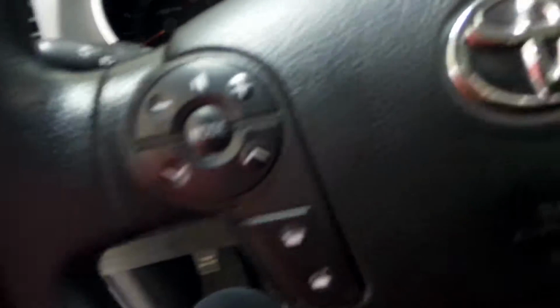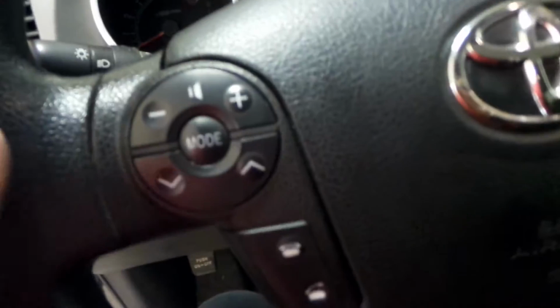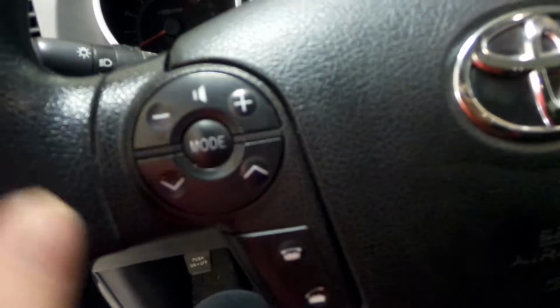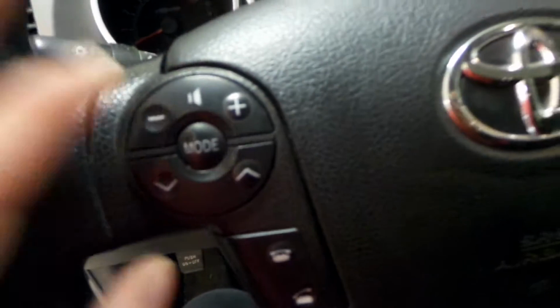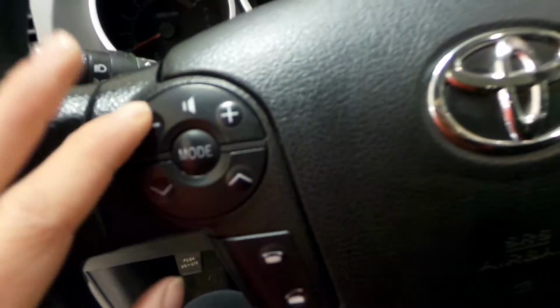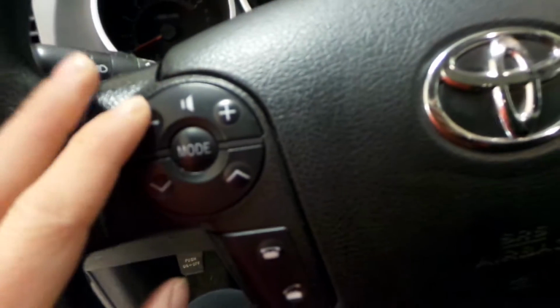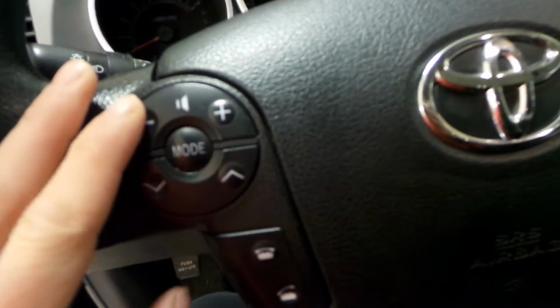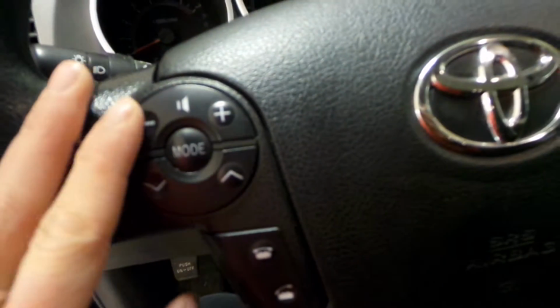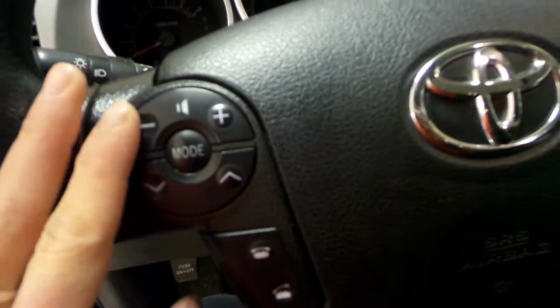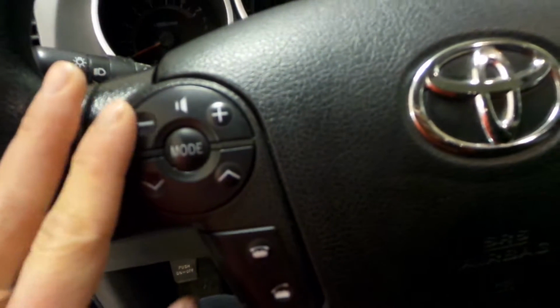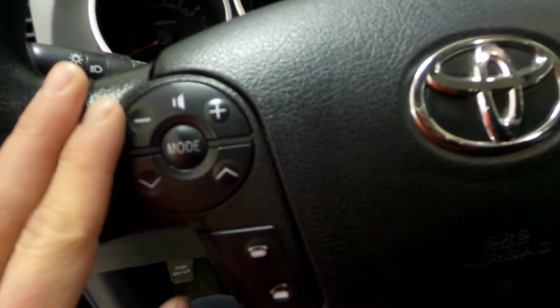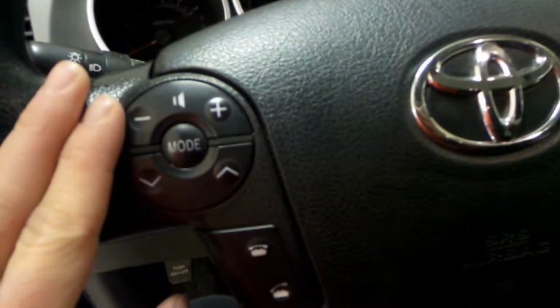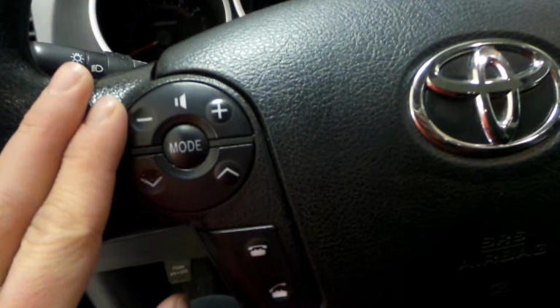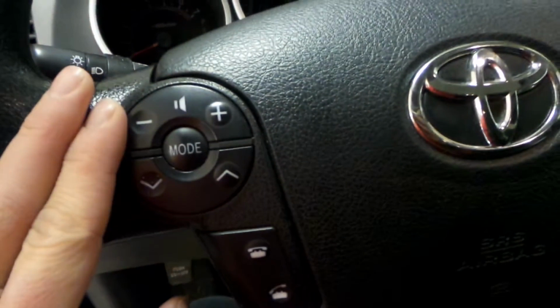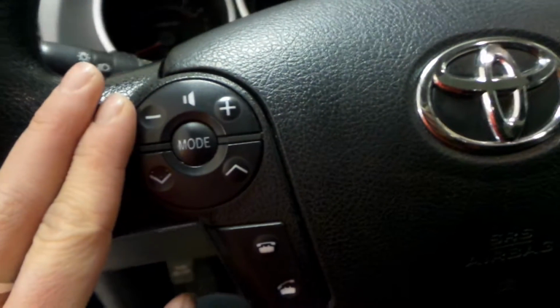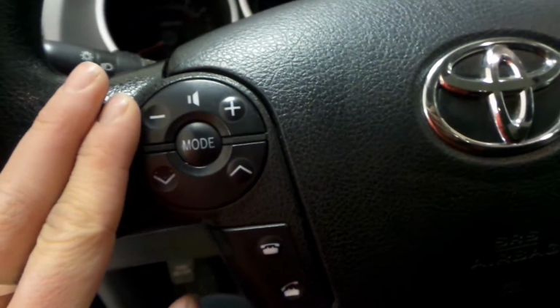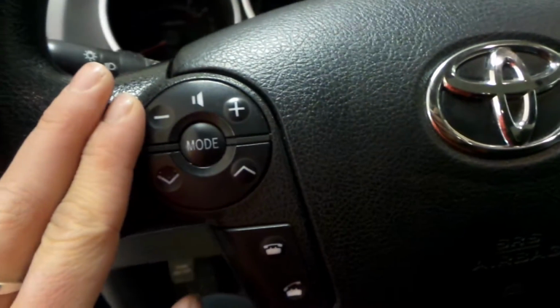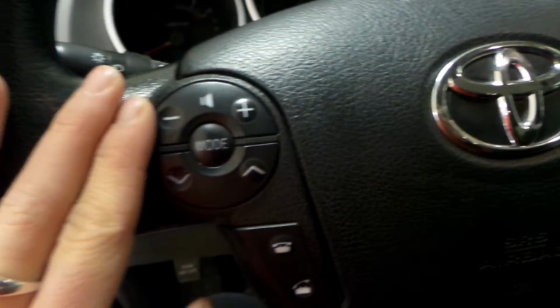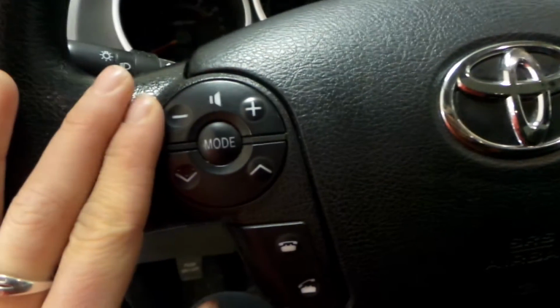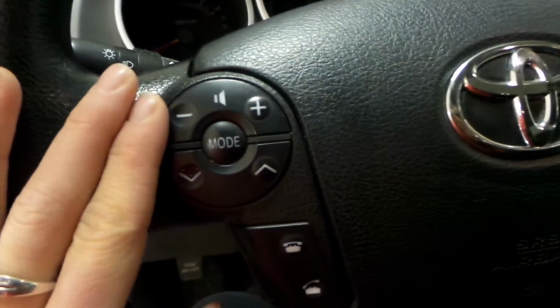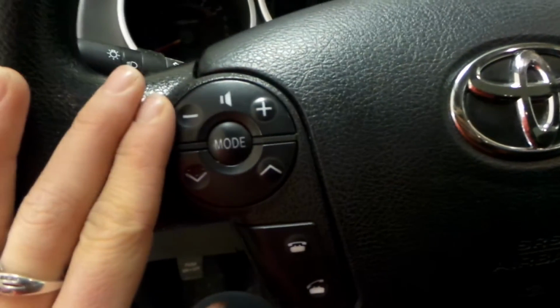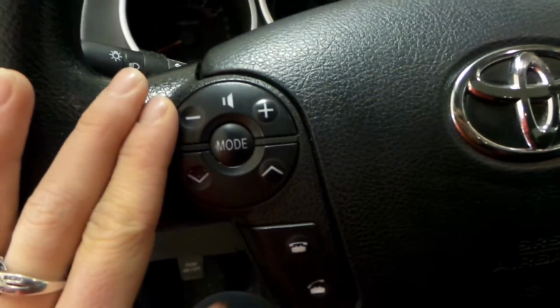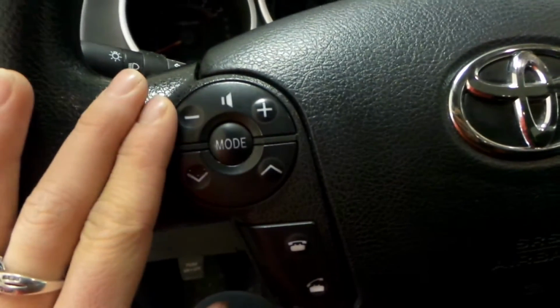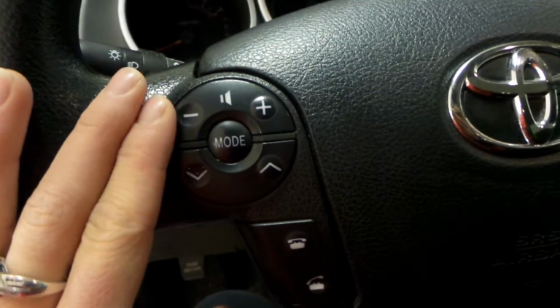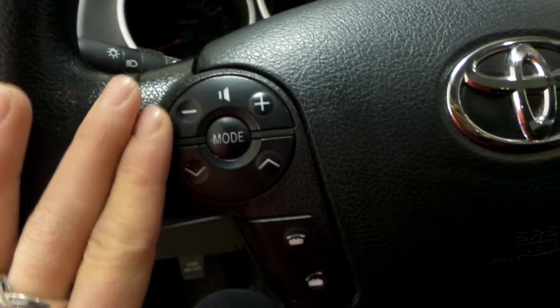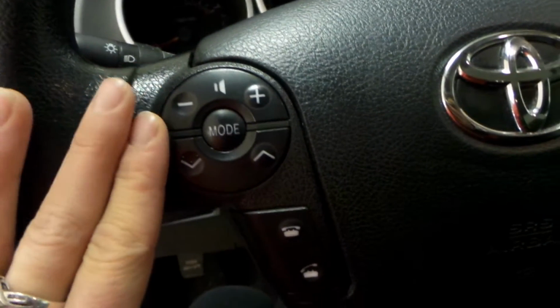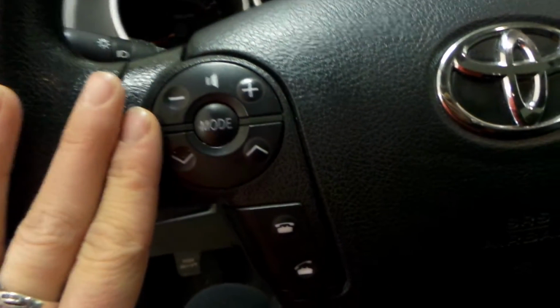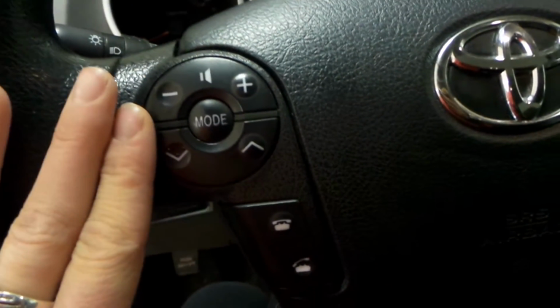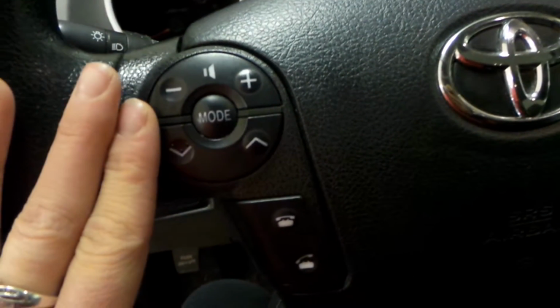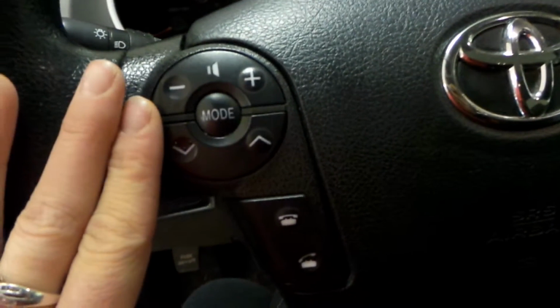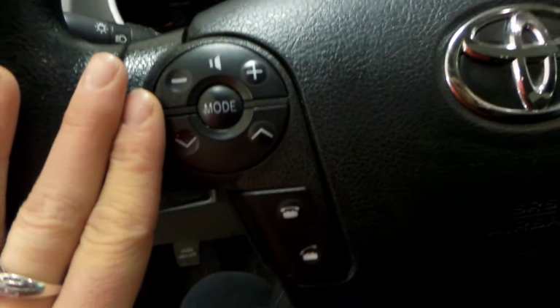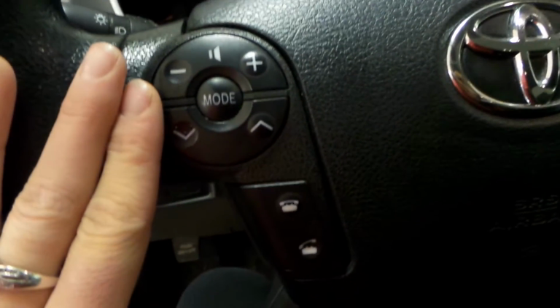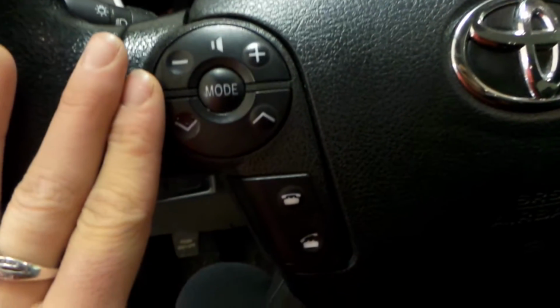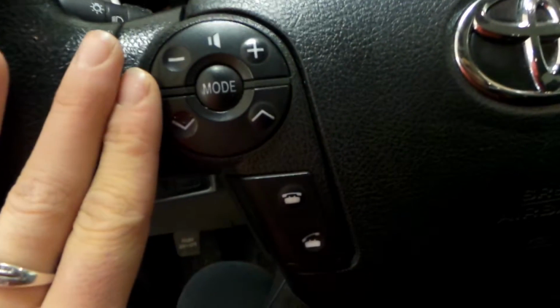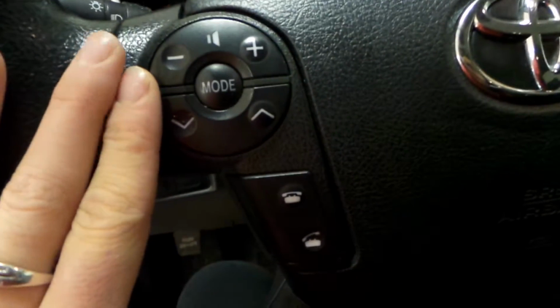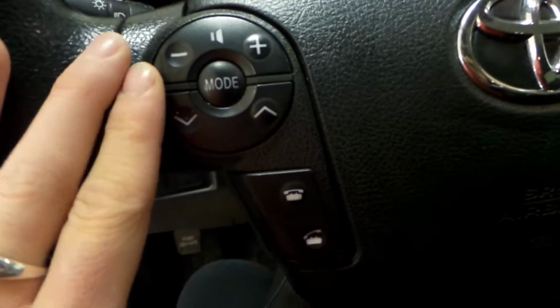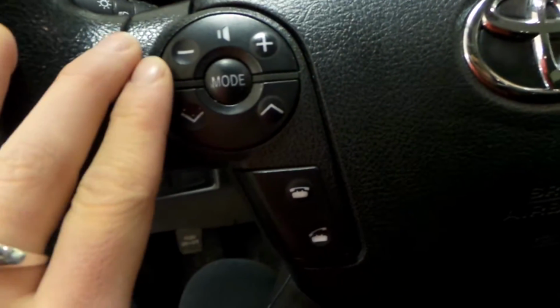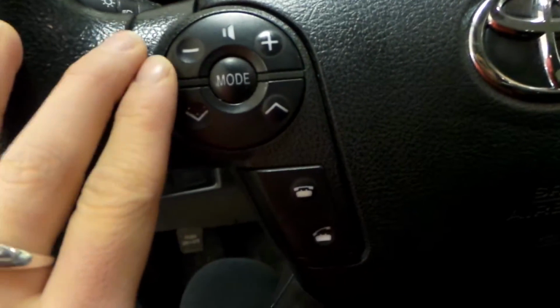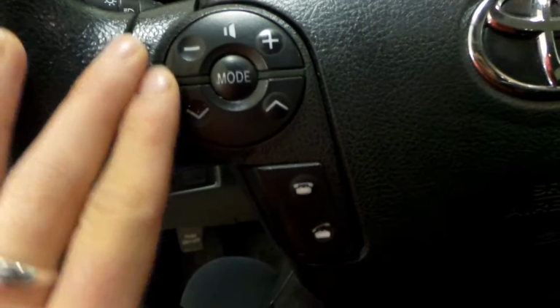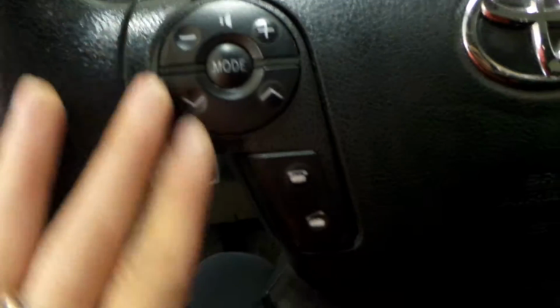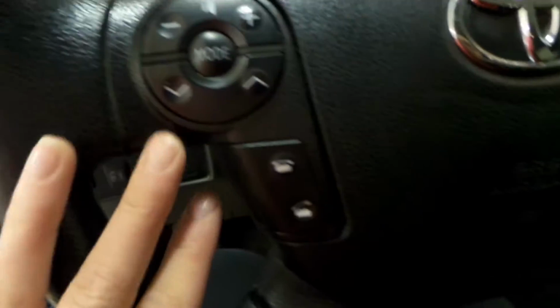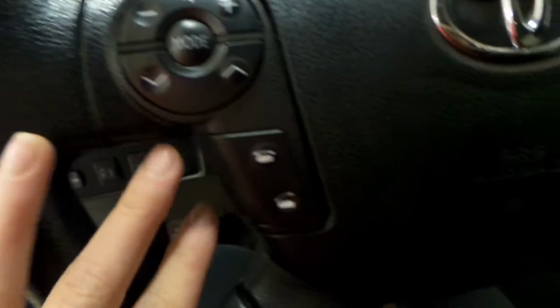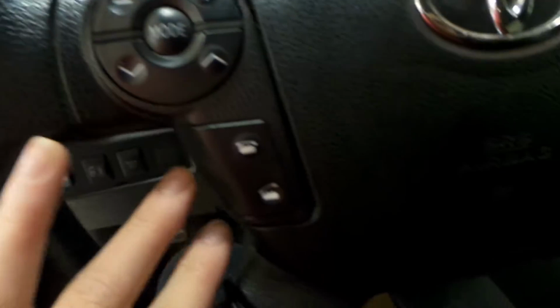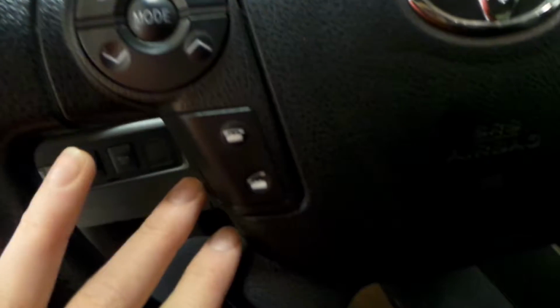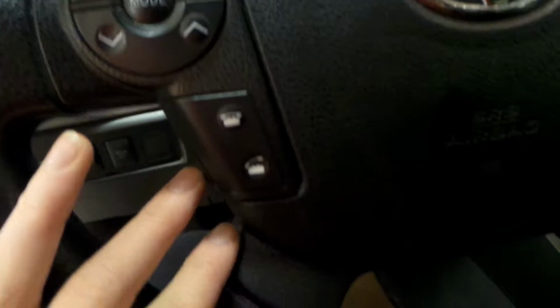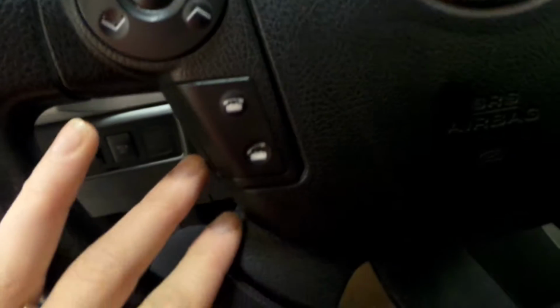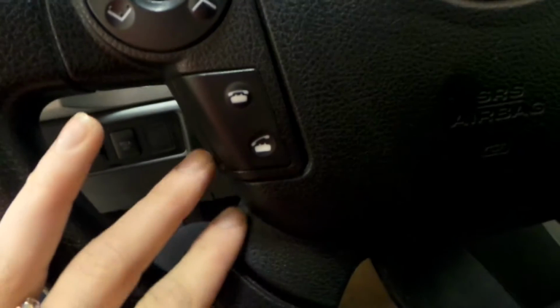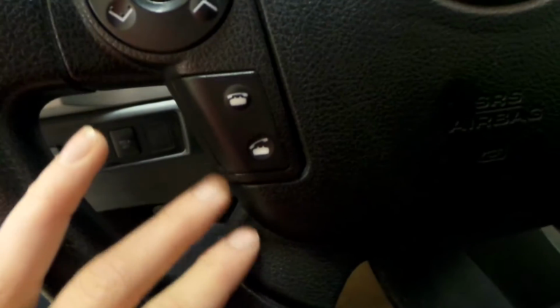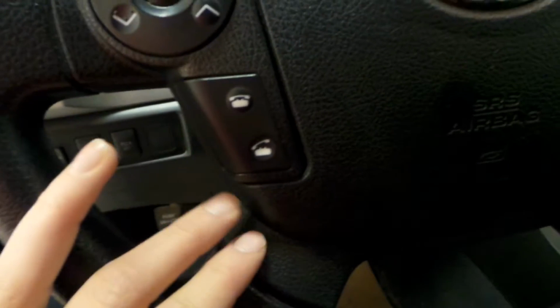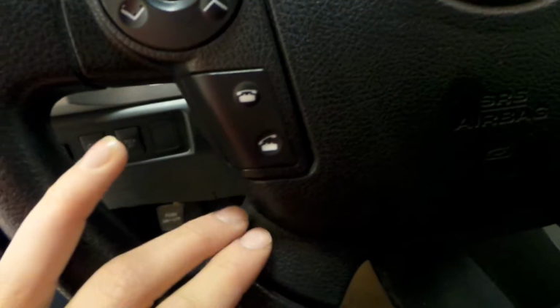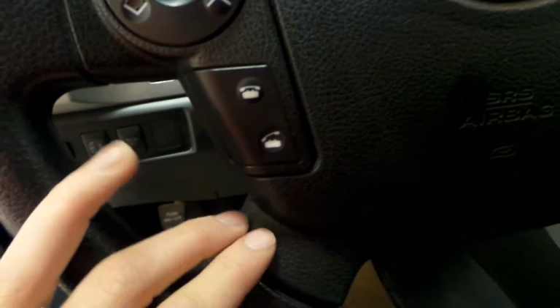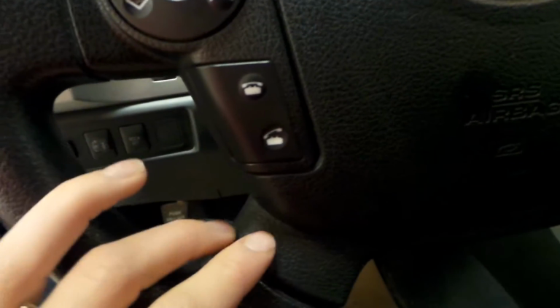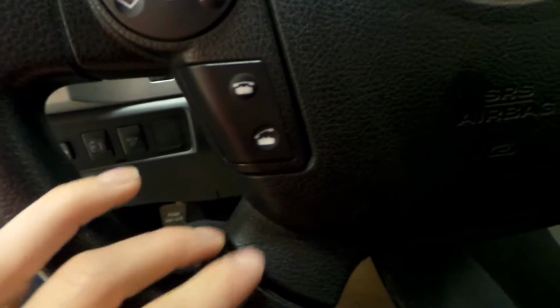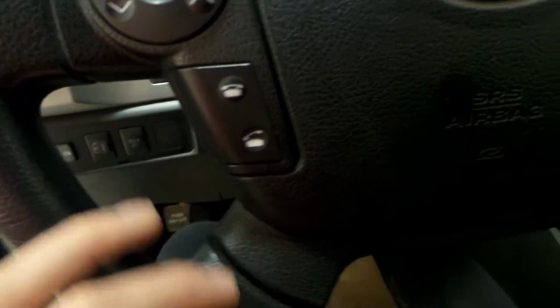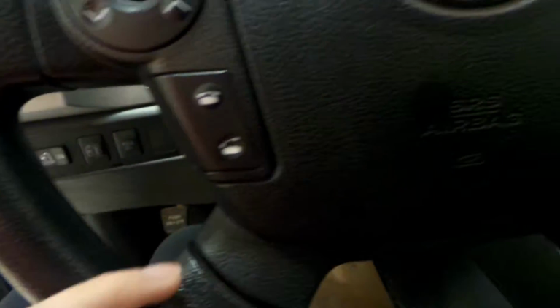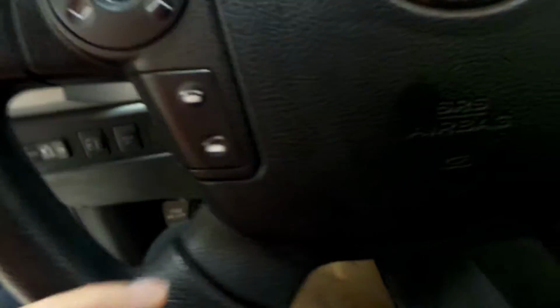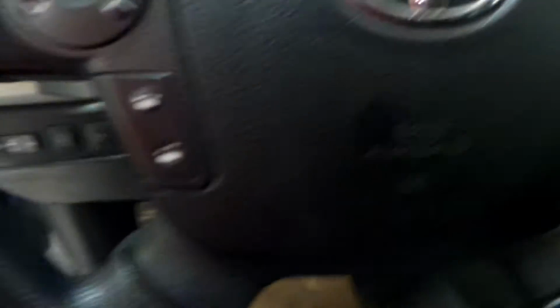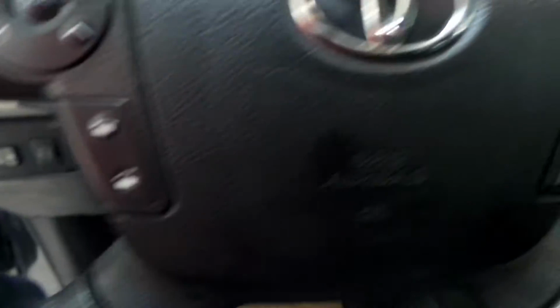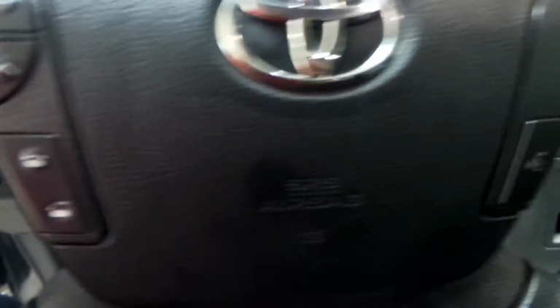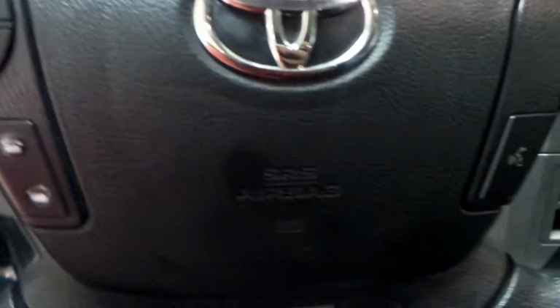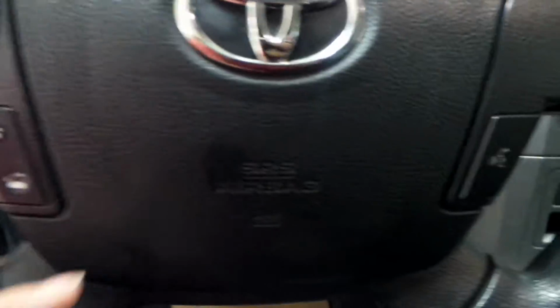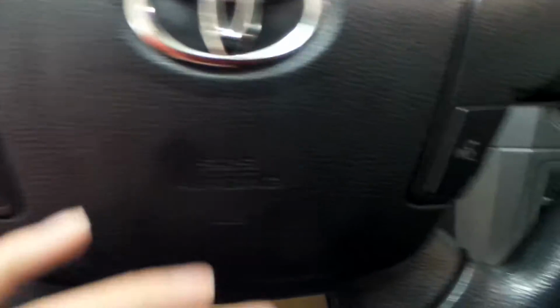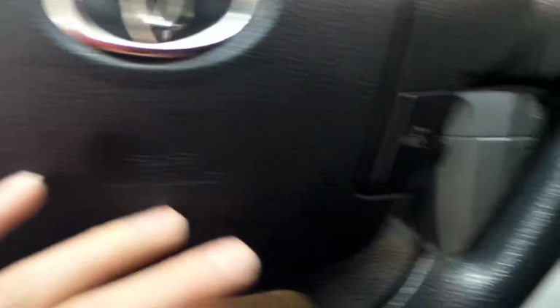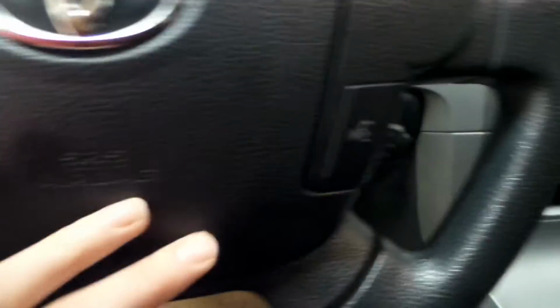On the steering wheel, you get your volume control, stereo control, mode control, along with your Bluetooth controls.